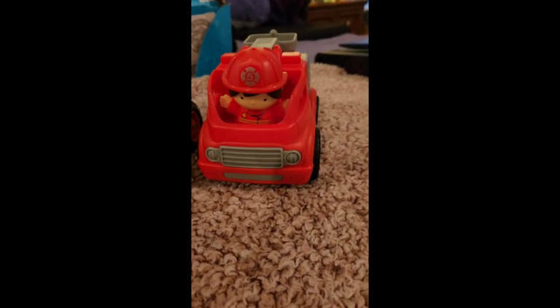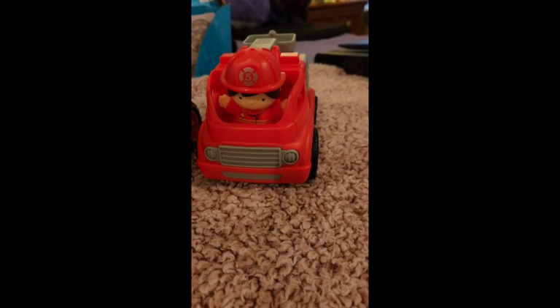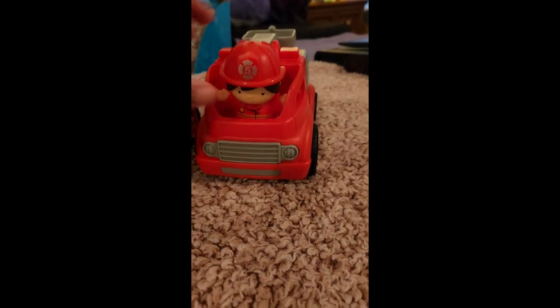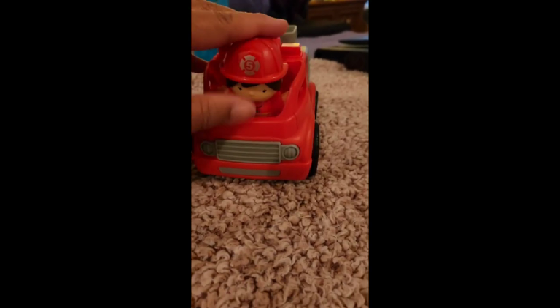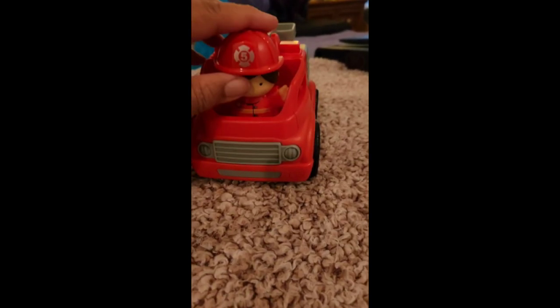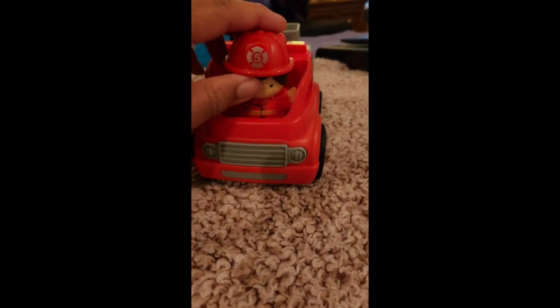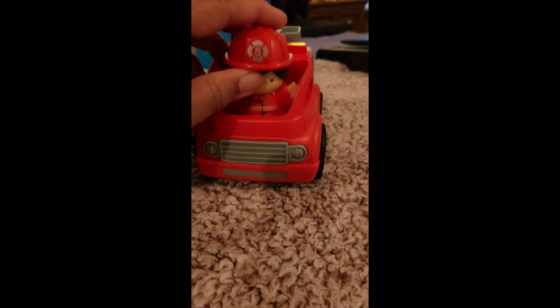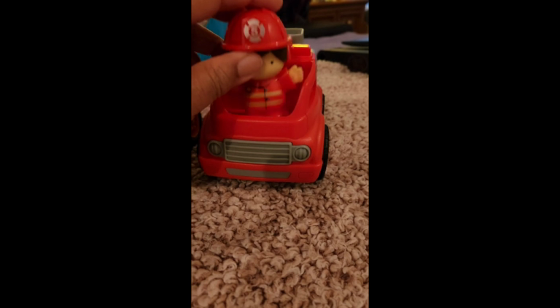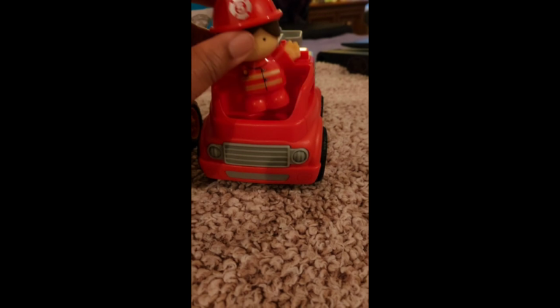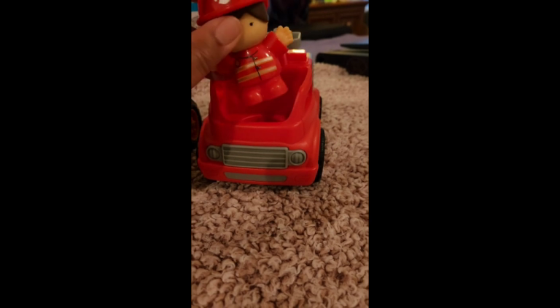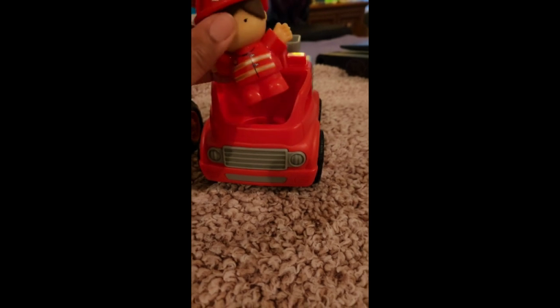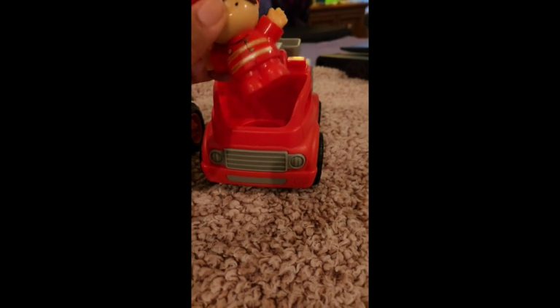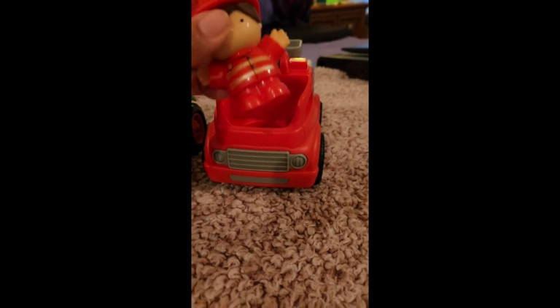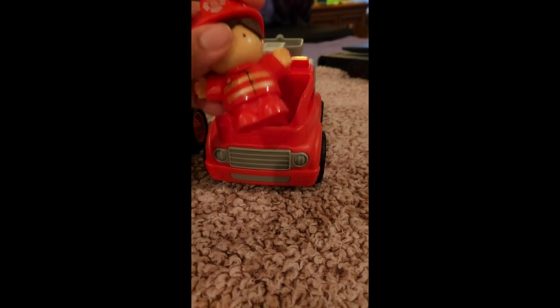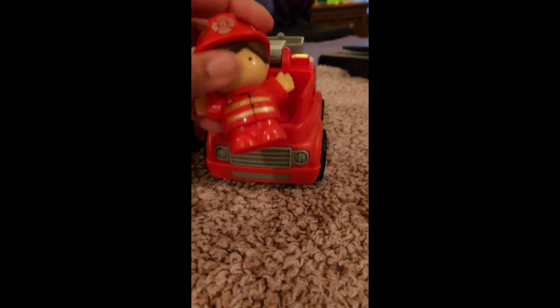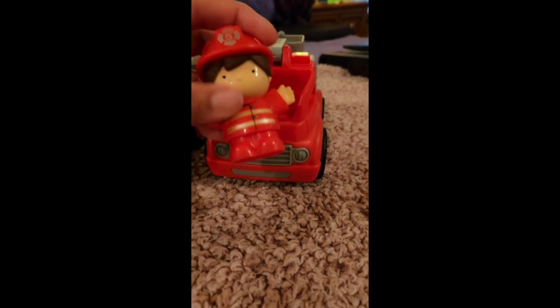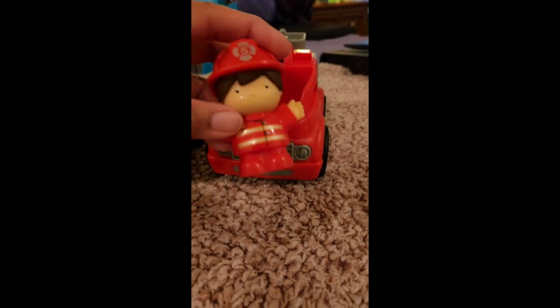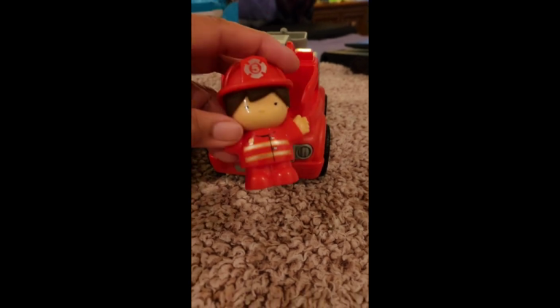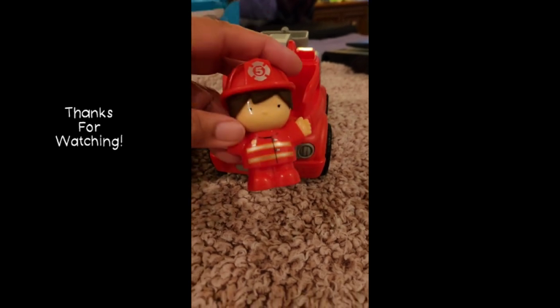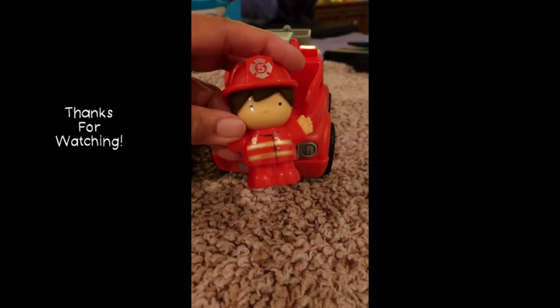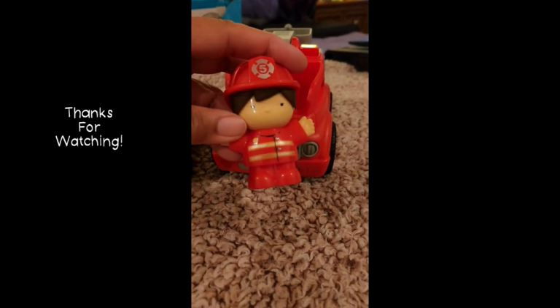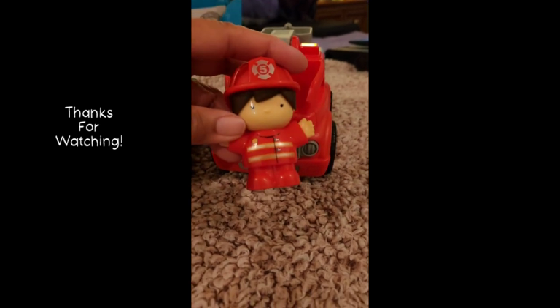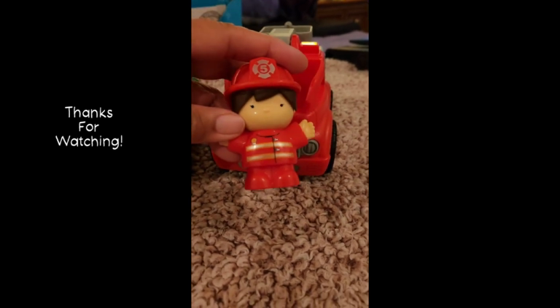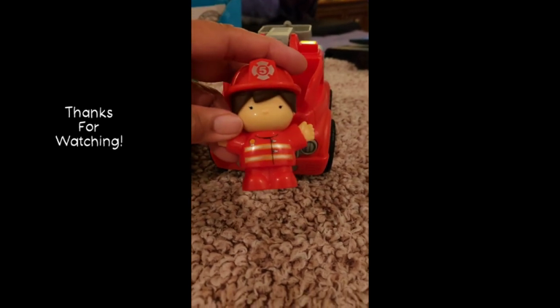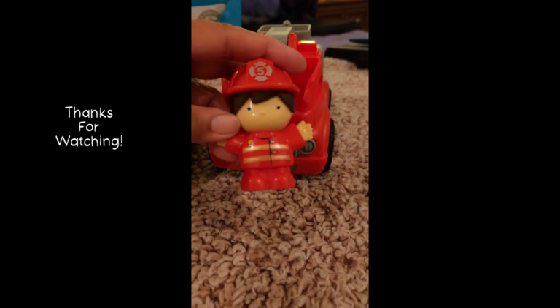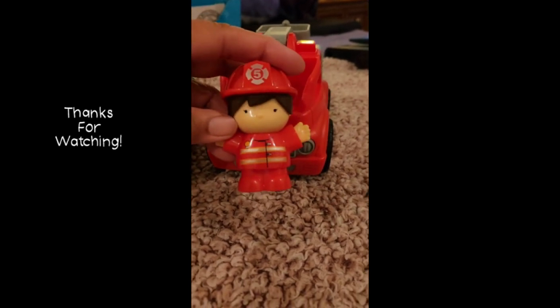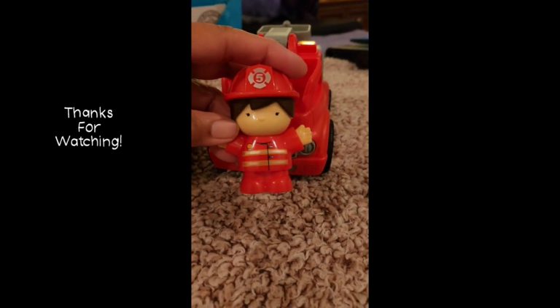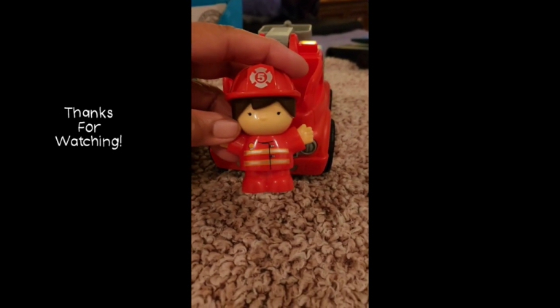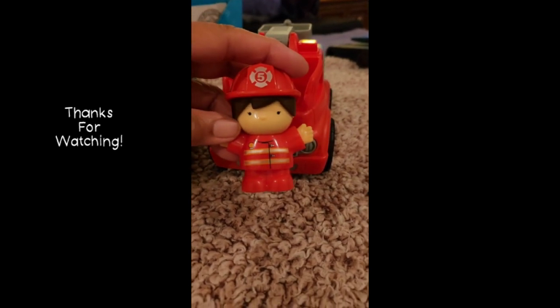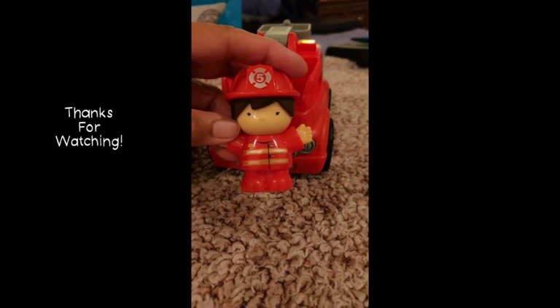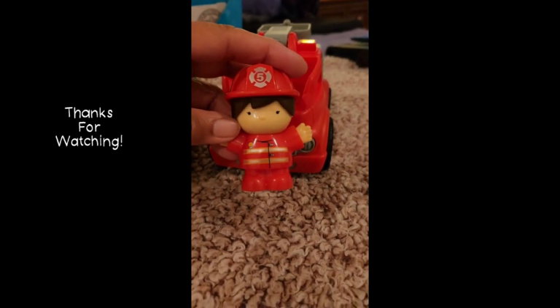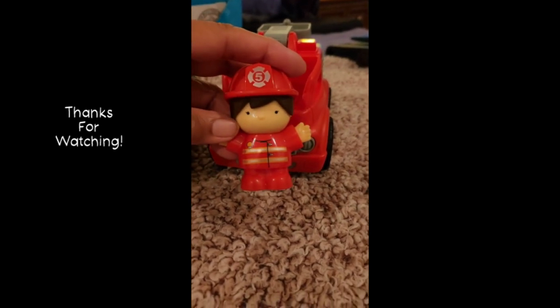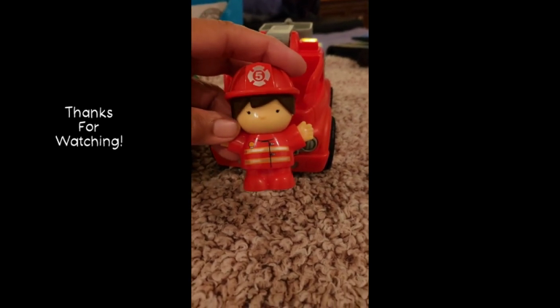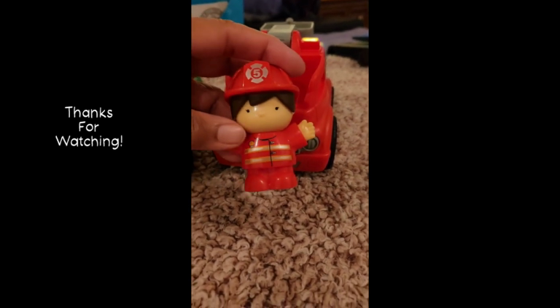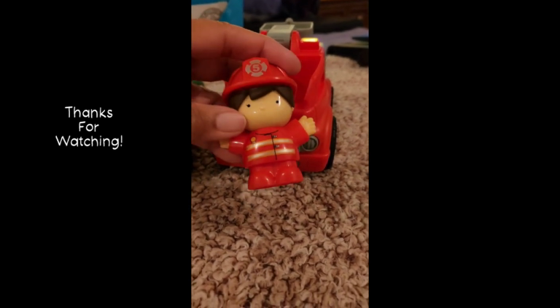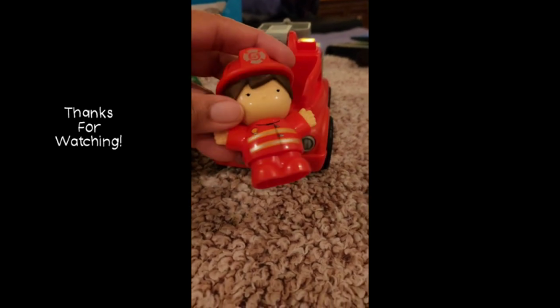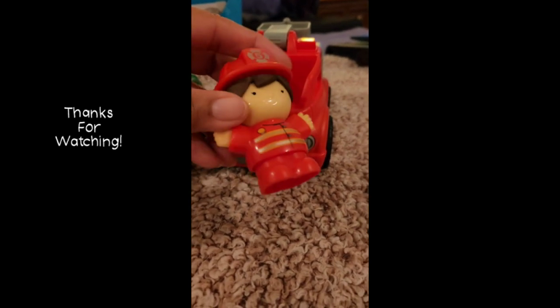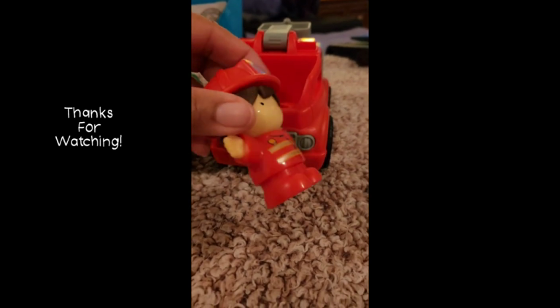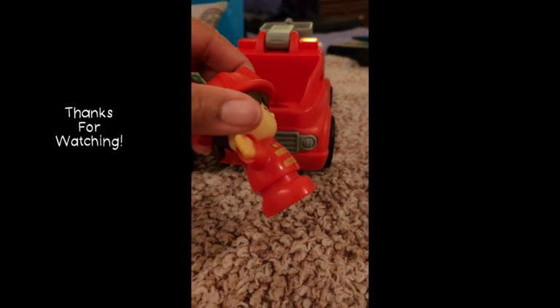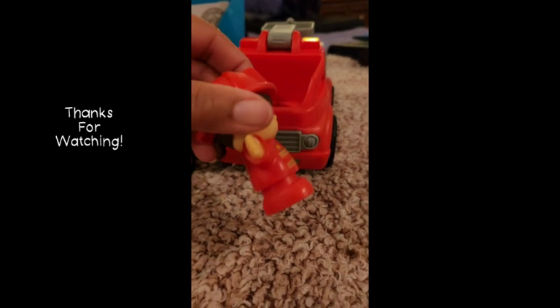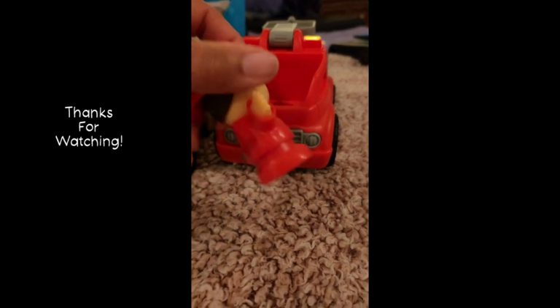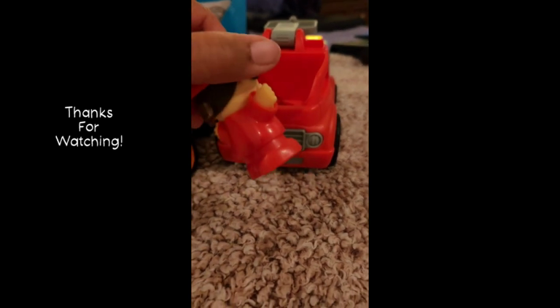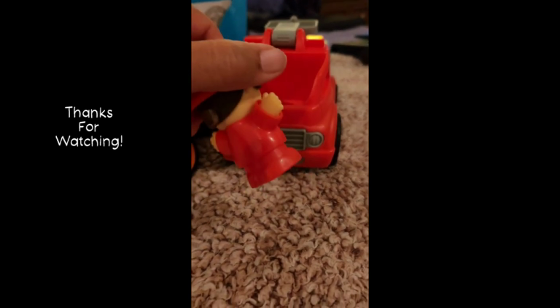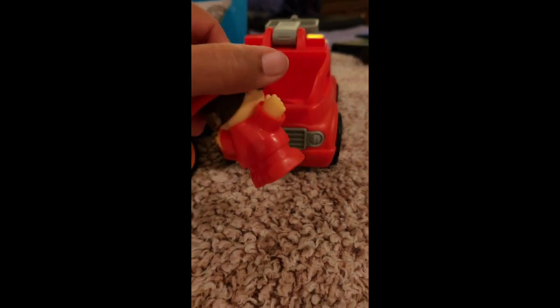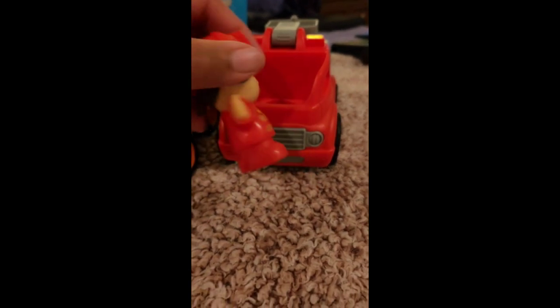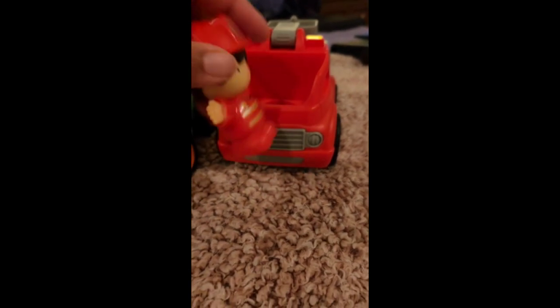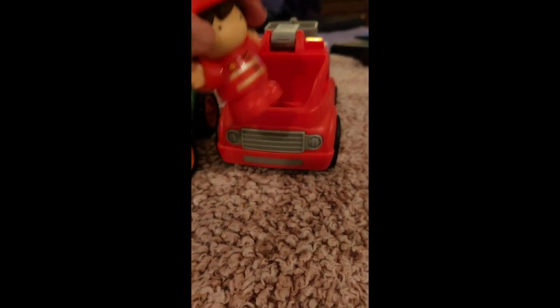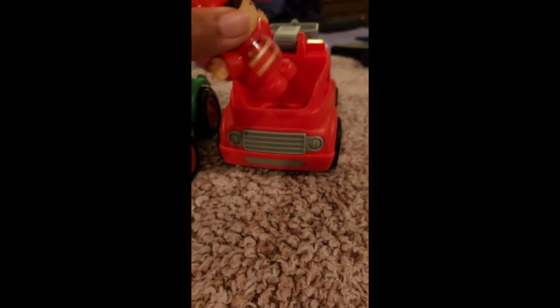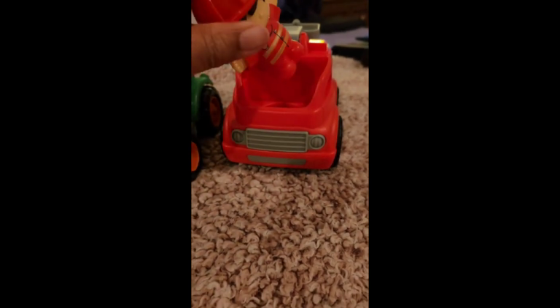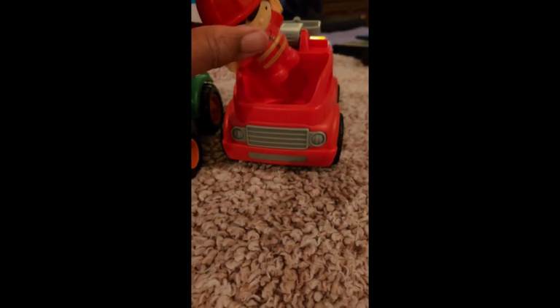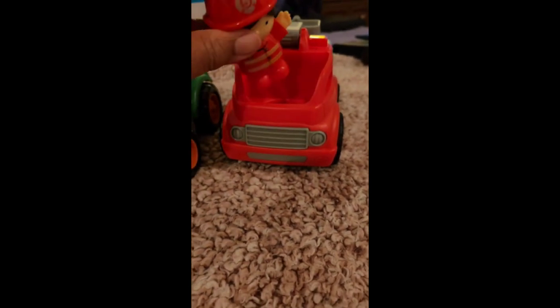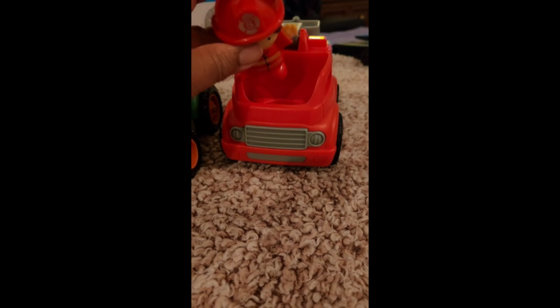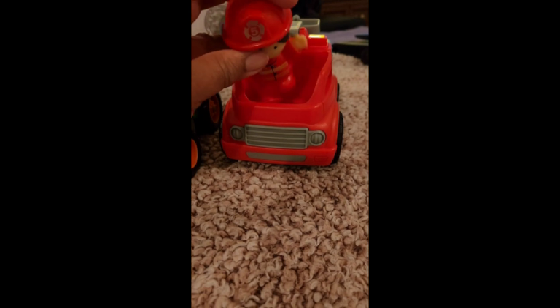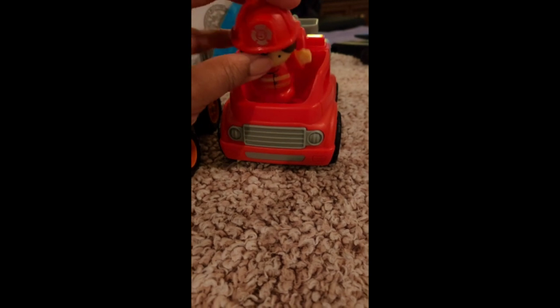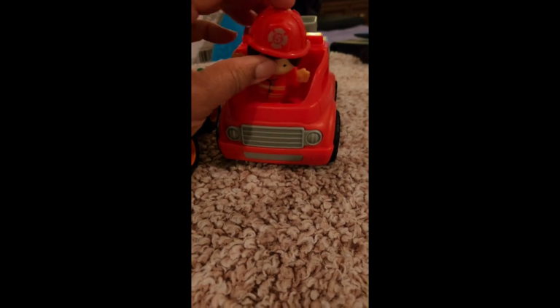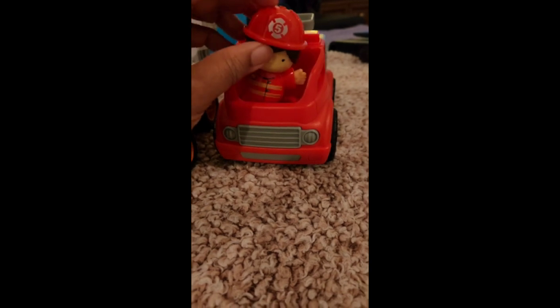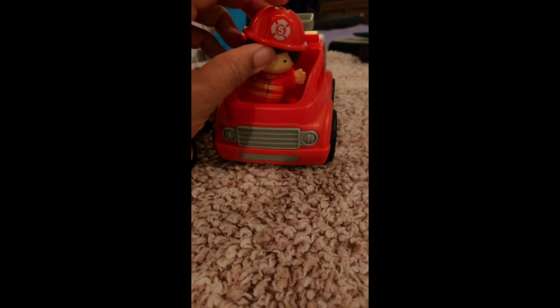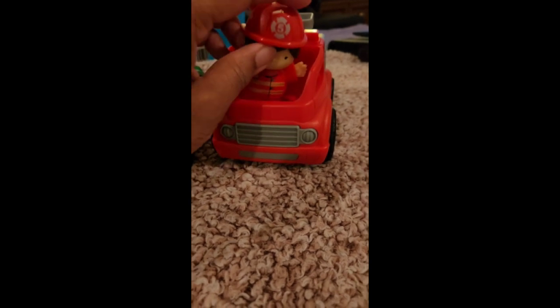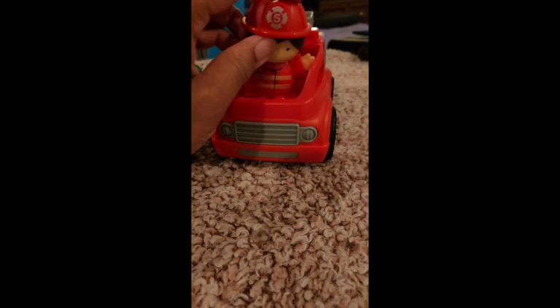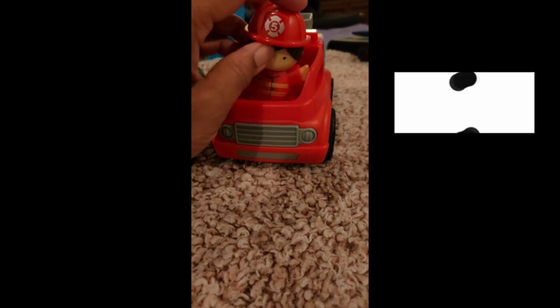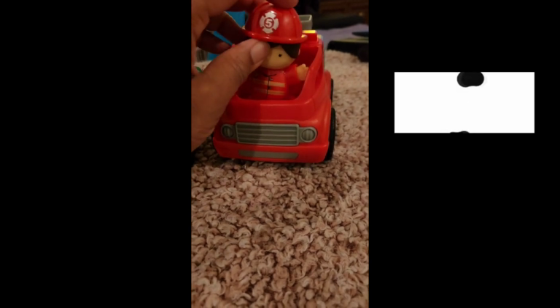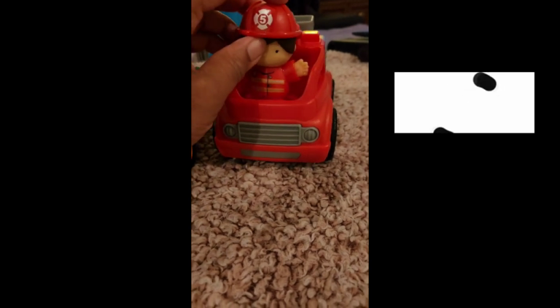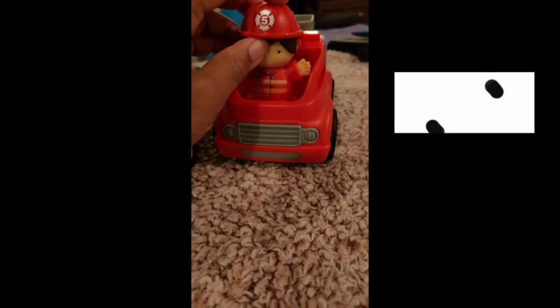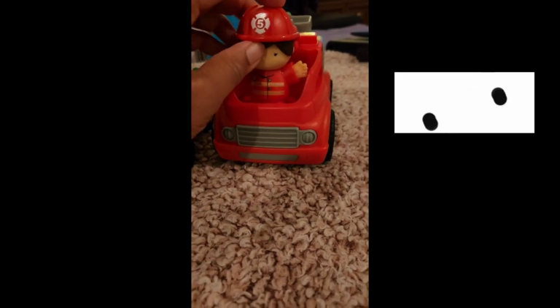I found the toy — it was right on the sofa. So this is the little toy that goes with the fire truck.